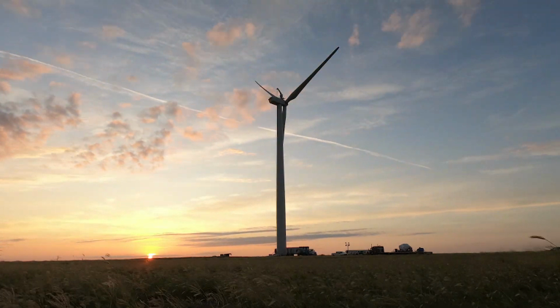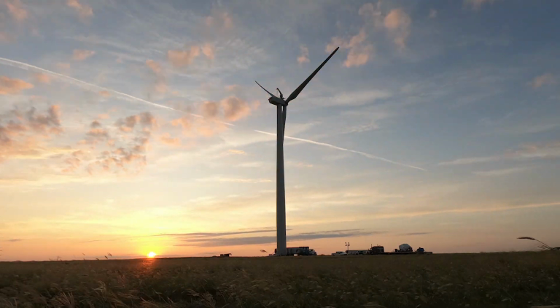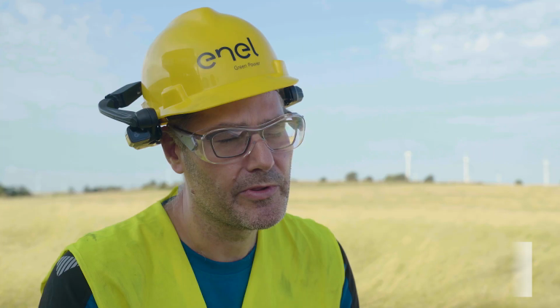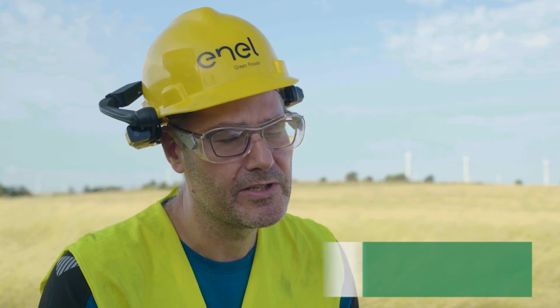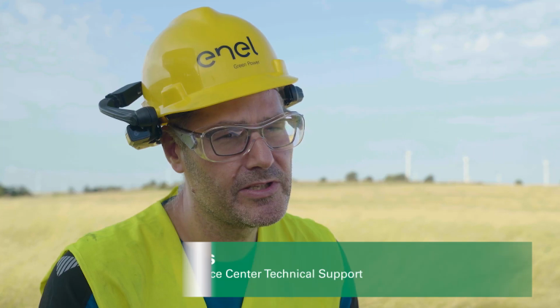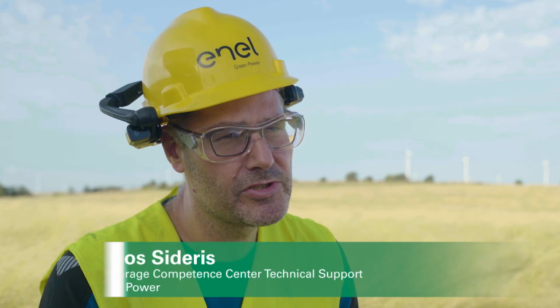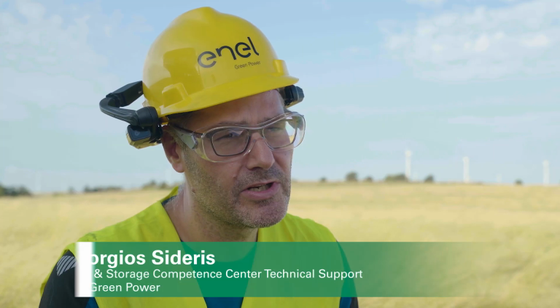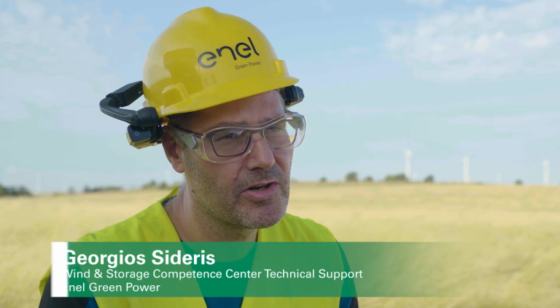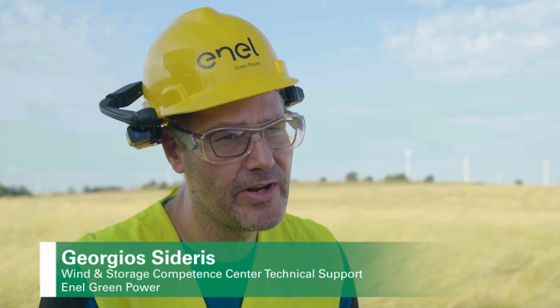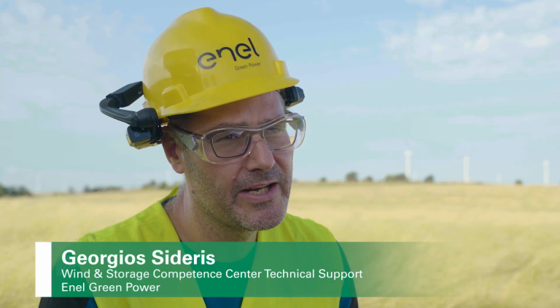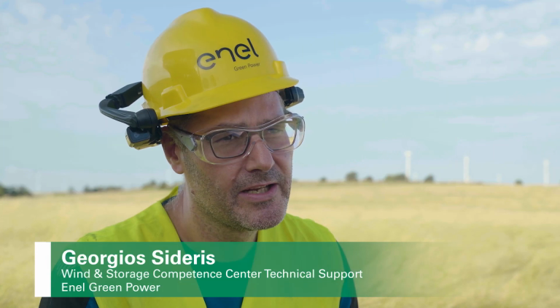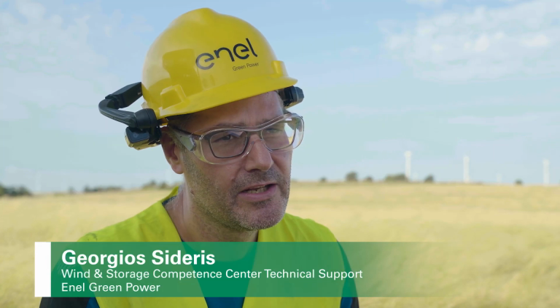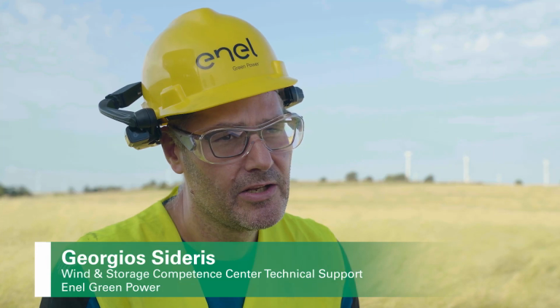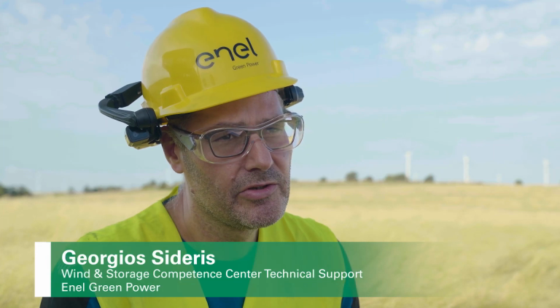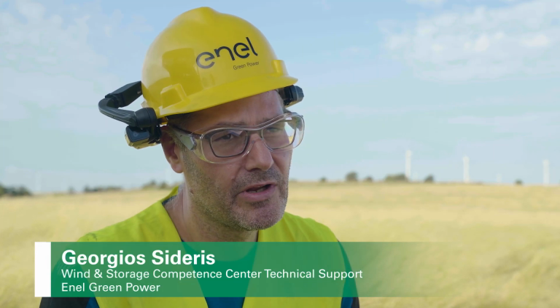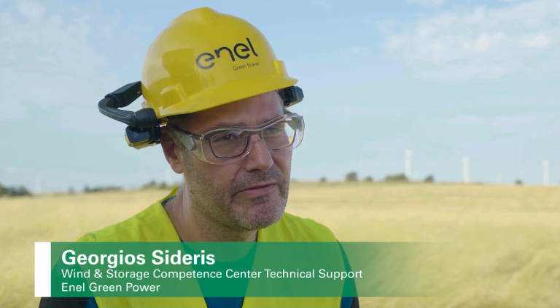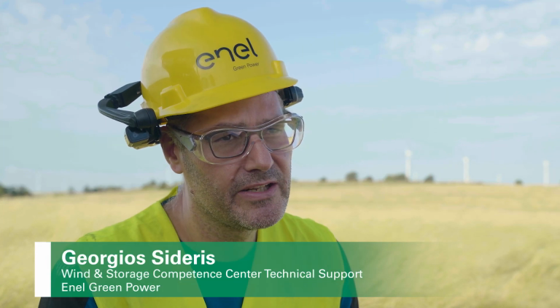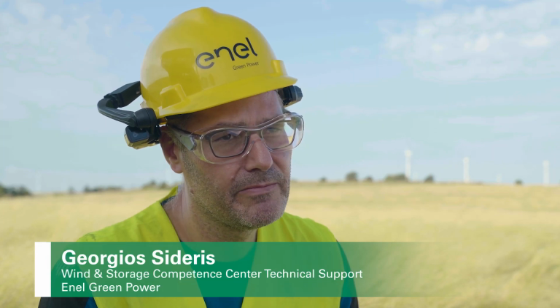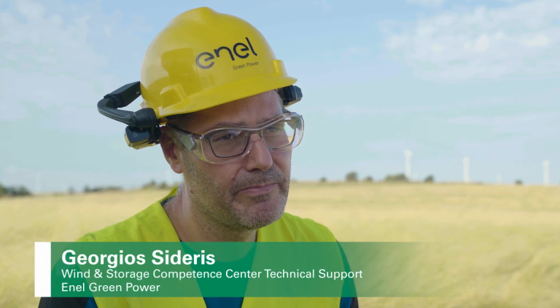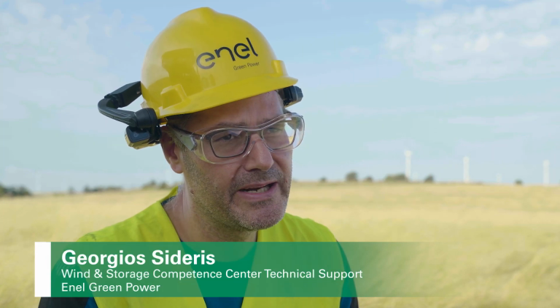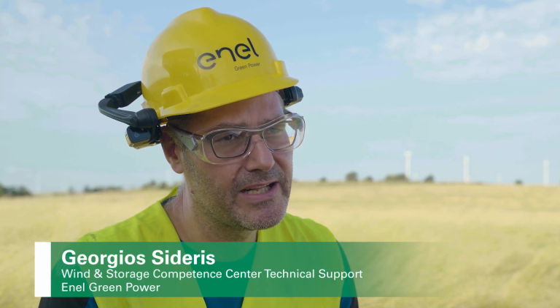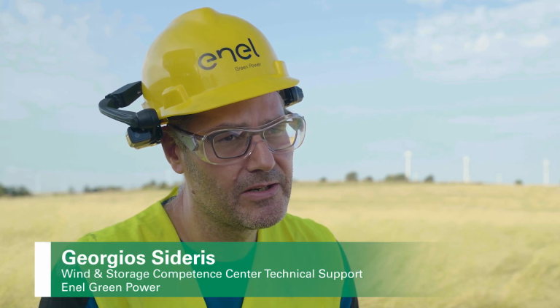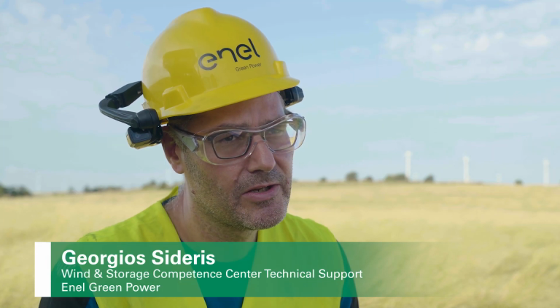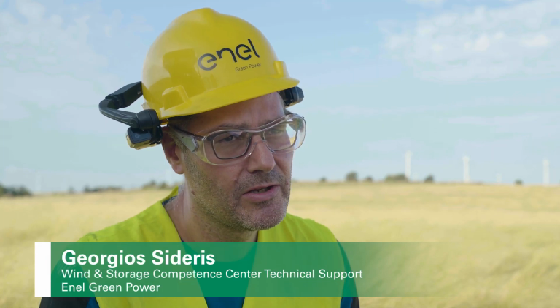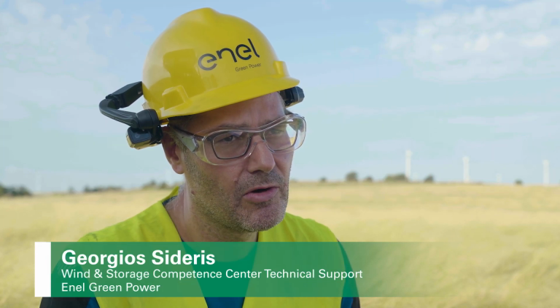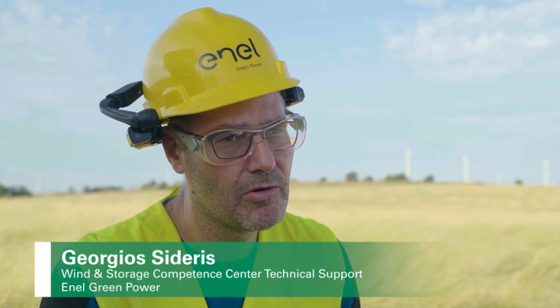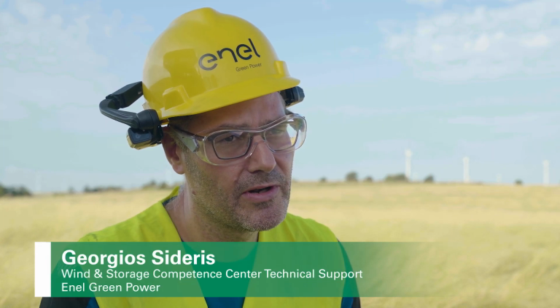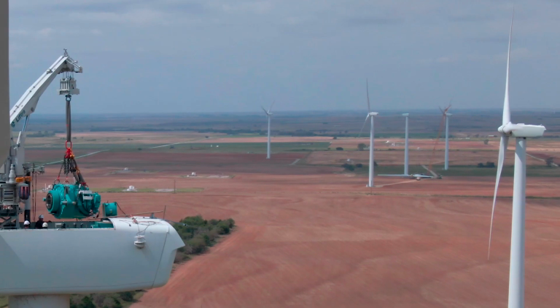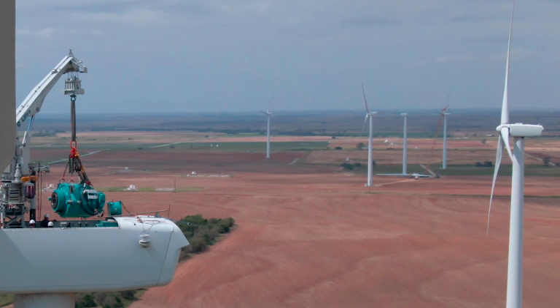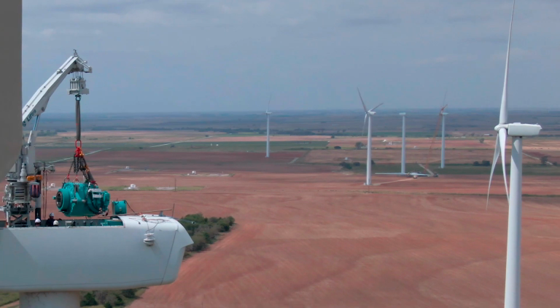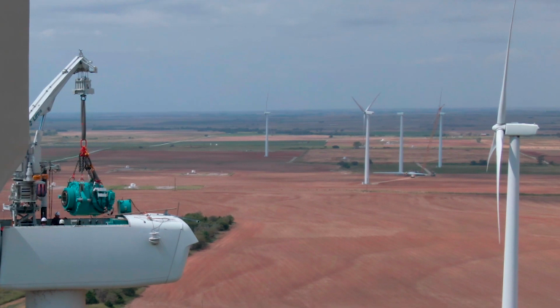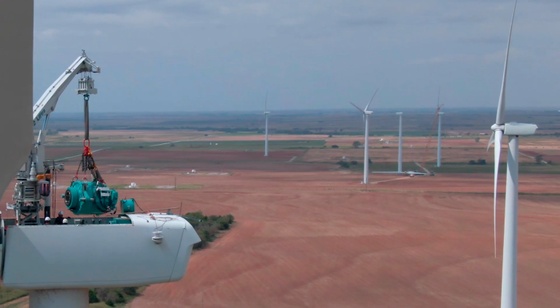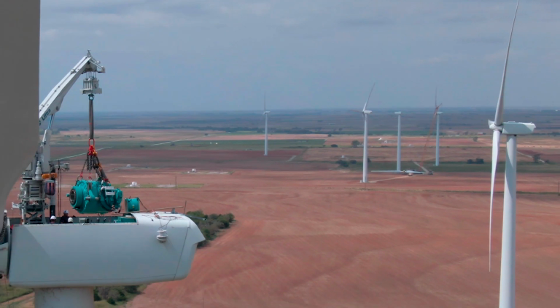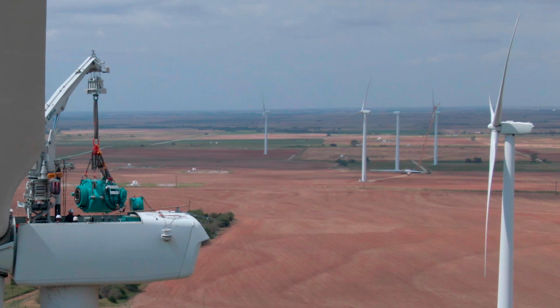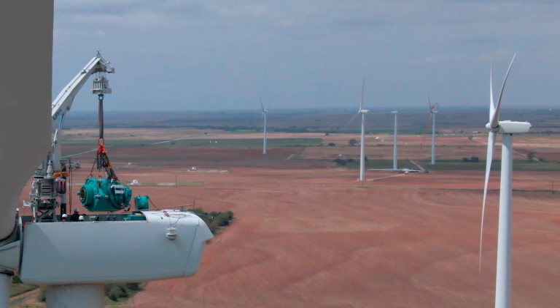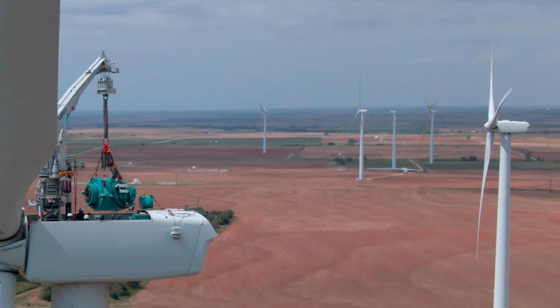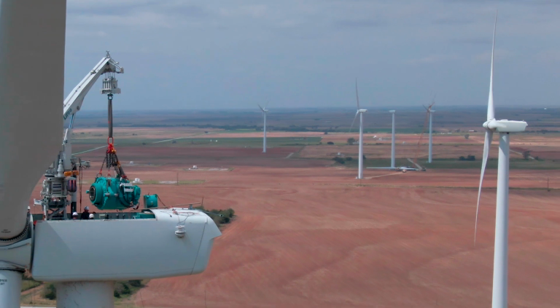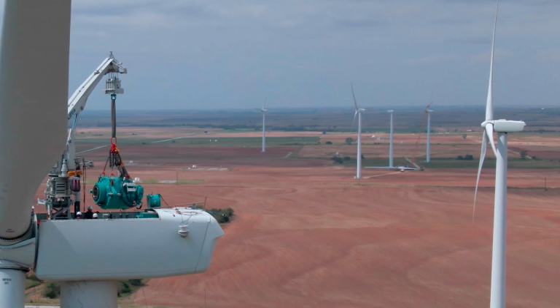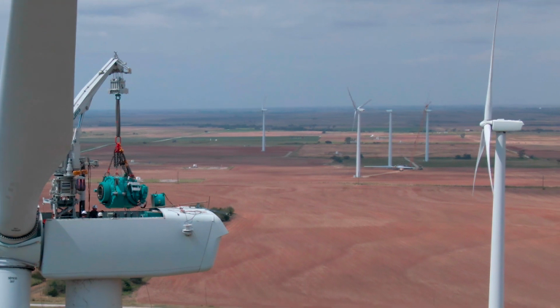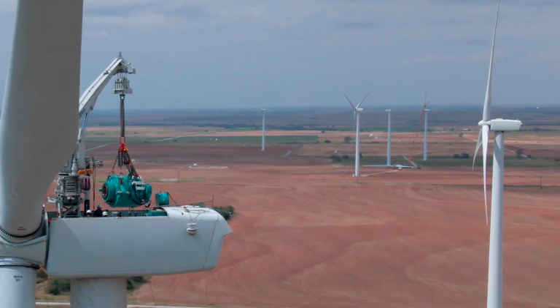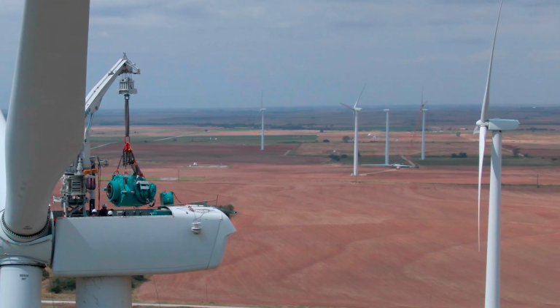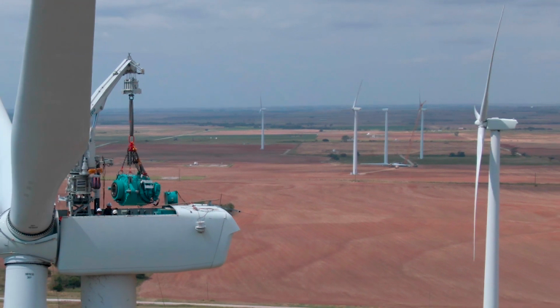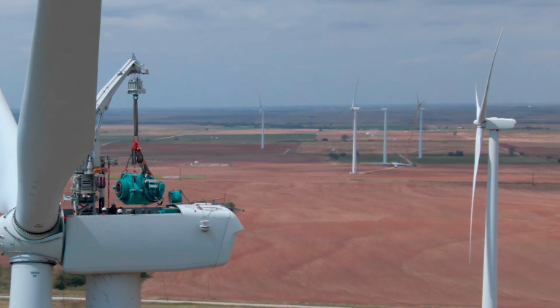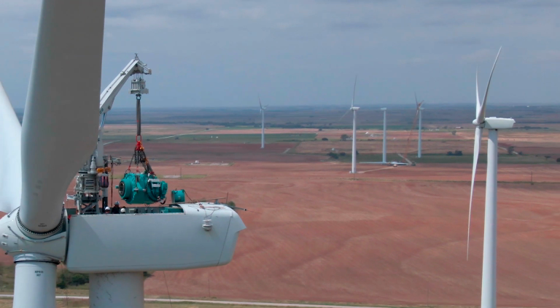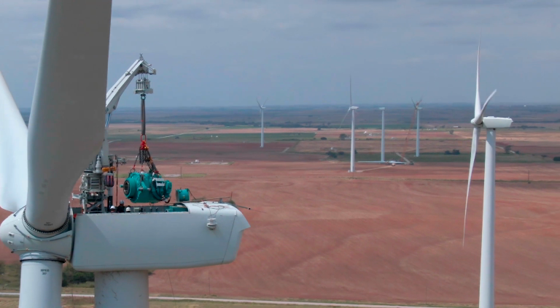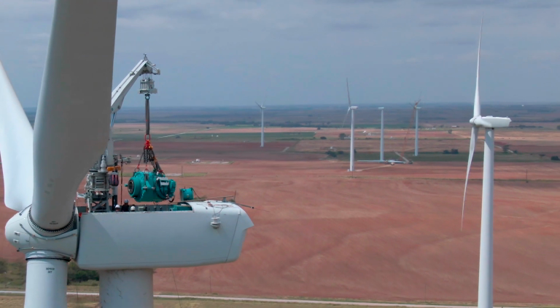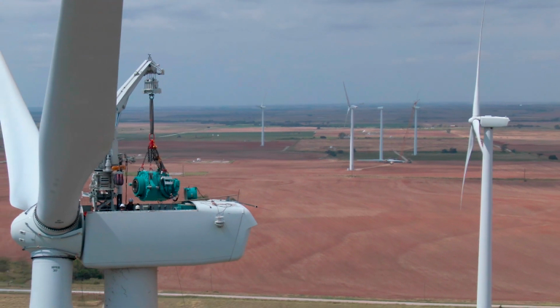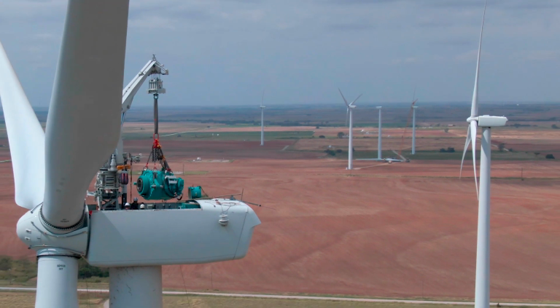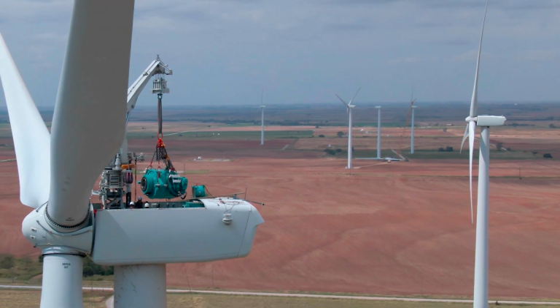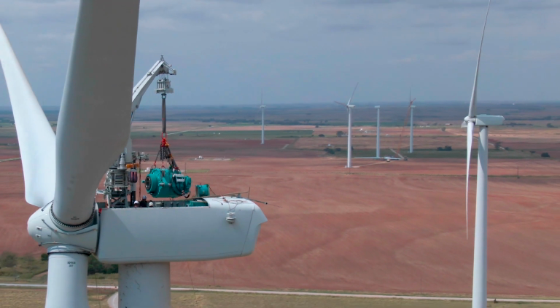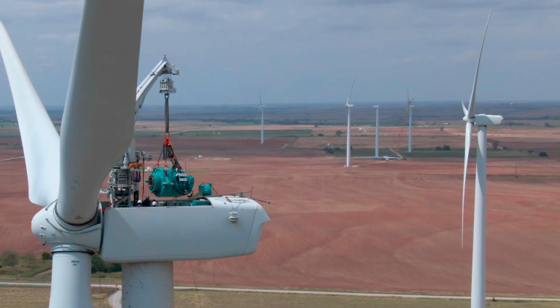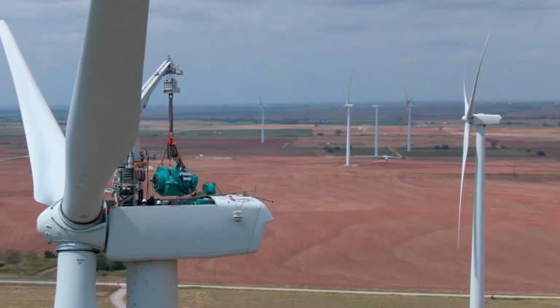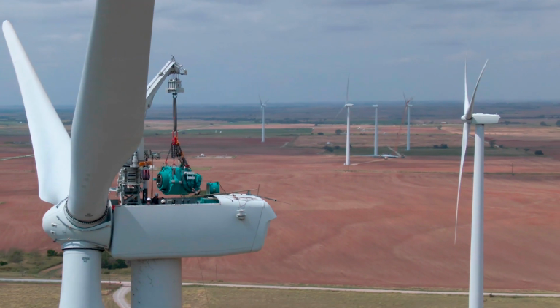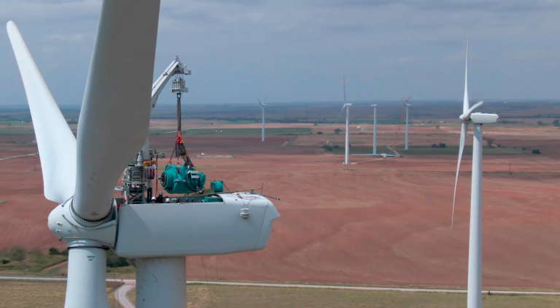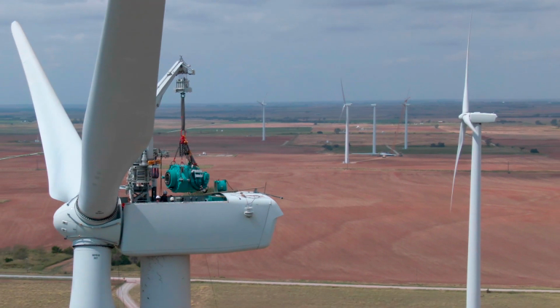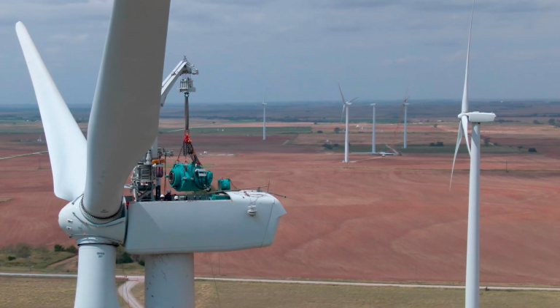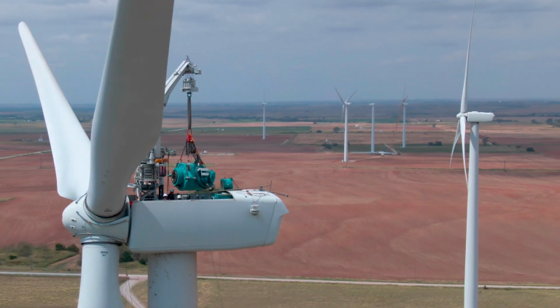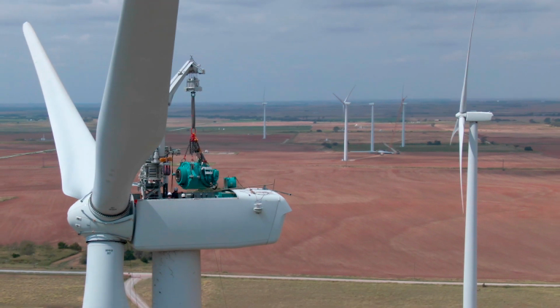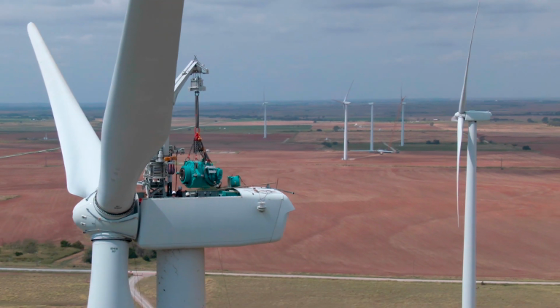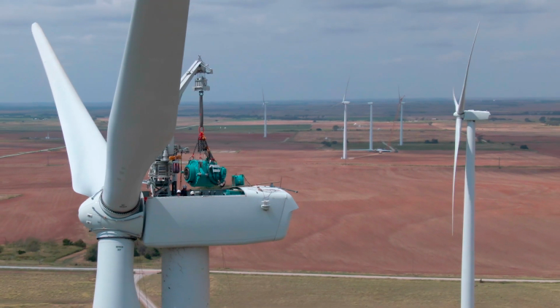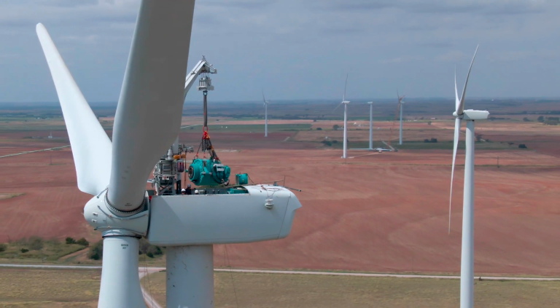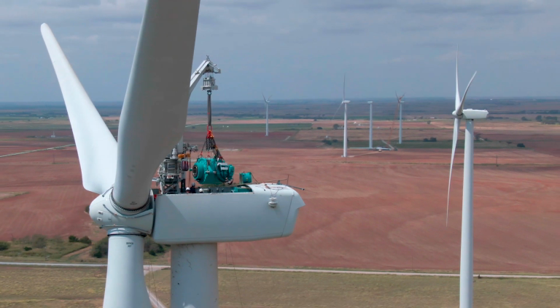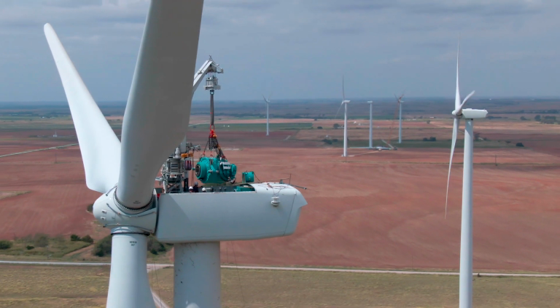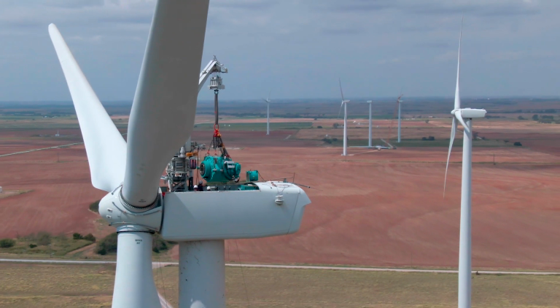With a traditional crane, you are very dependent on the ambient weather conditions. If the weather window is small, you cannot predict it.